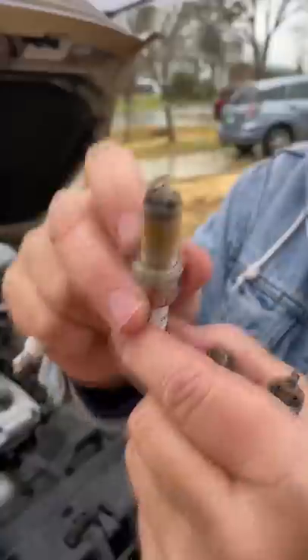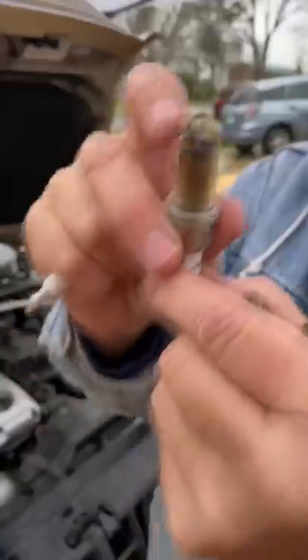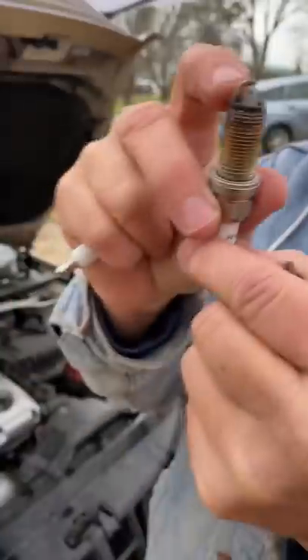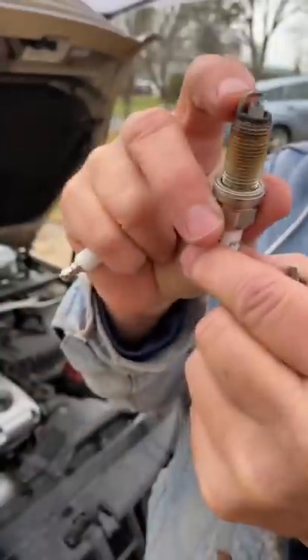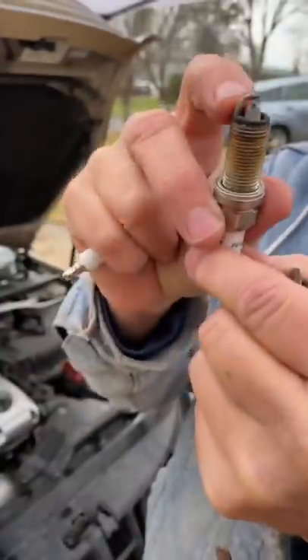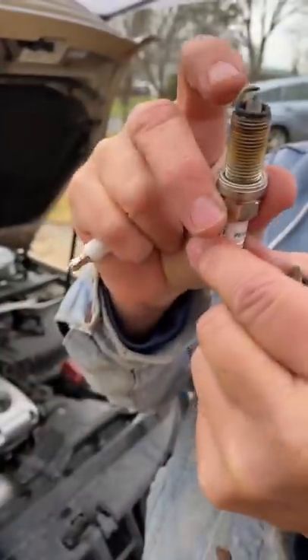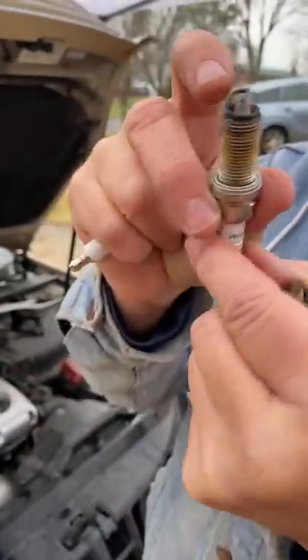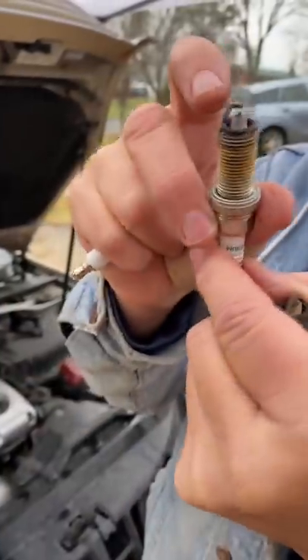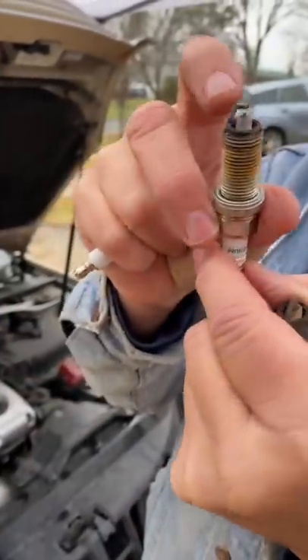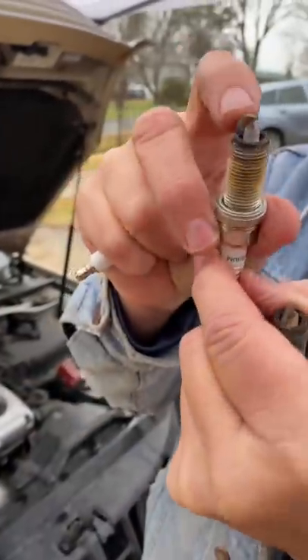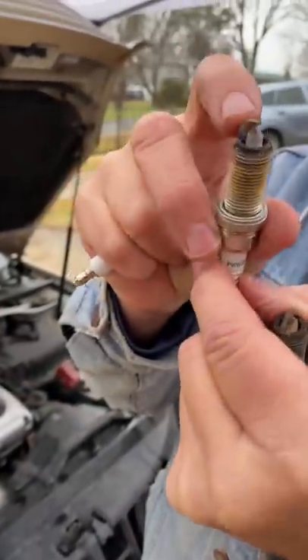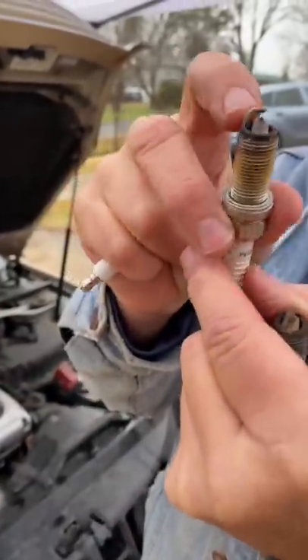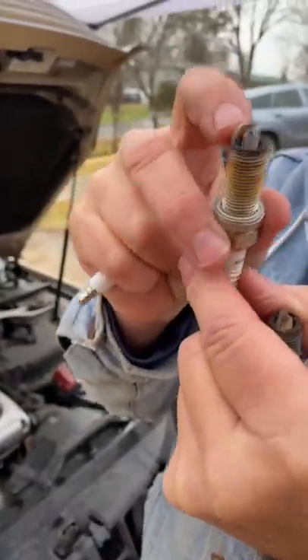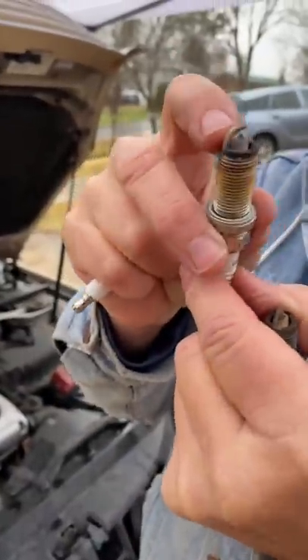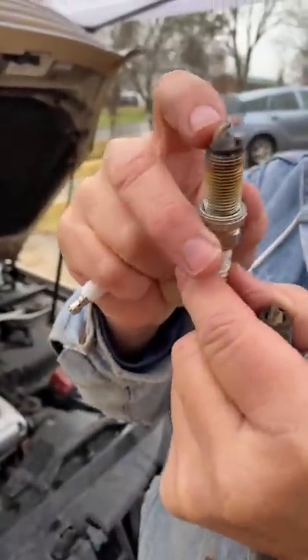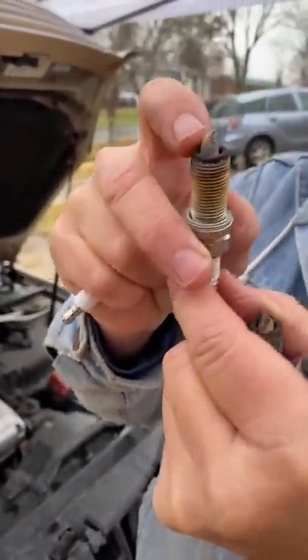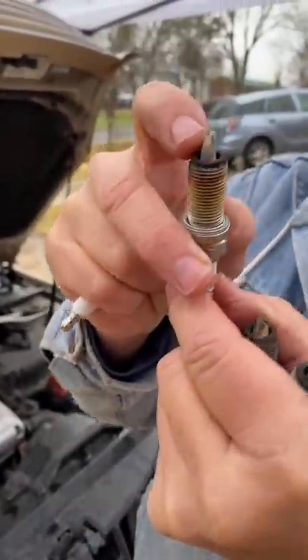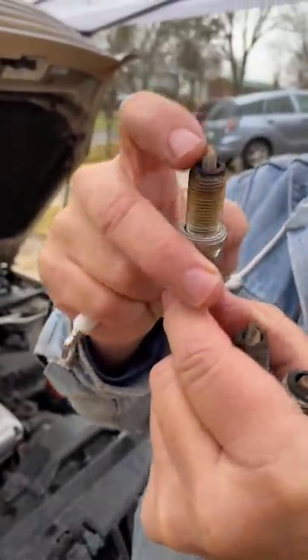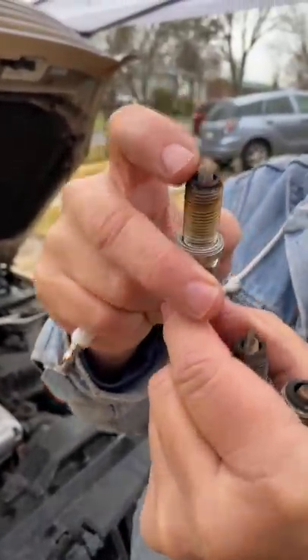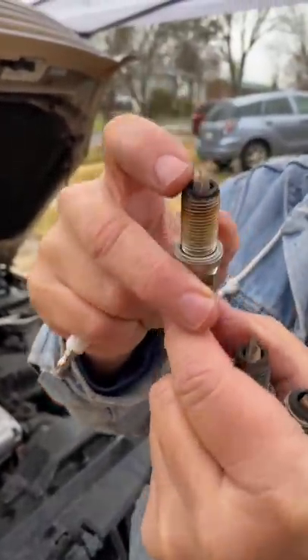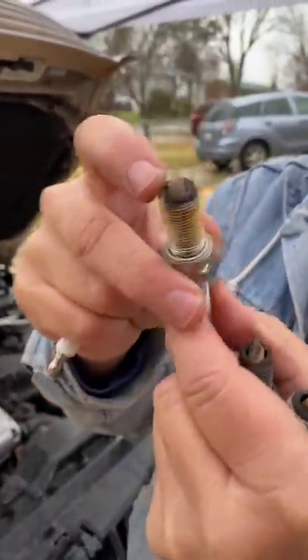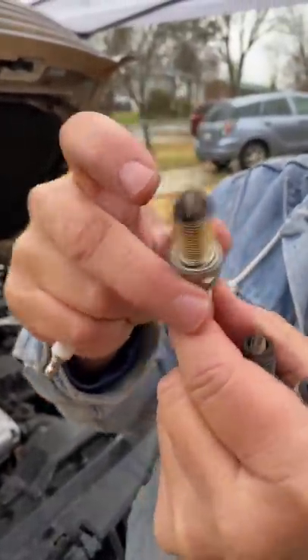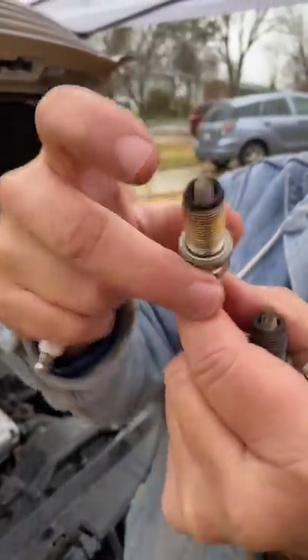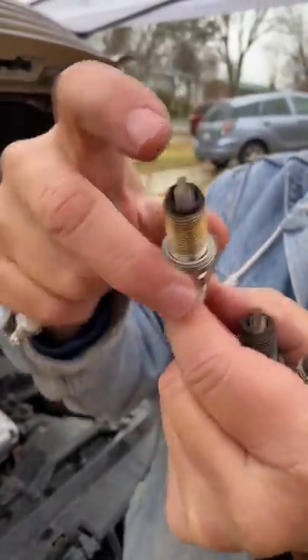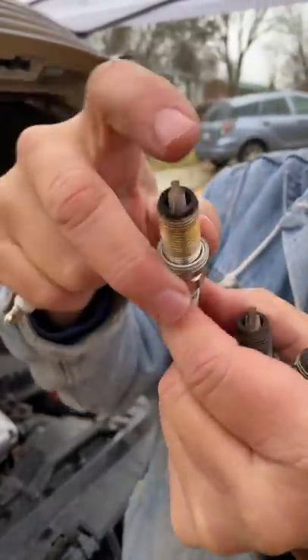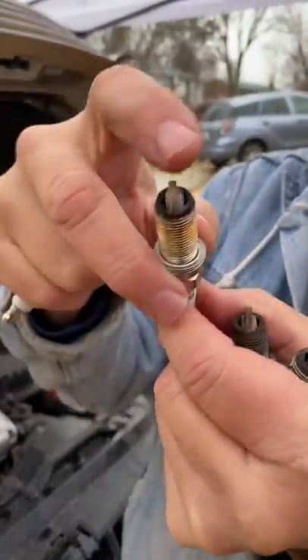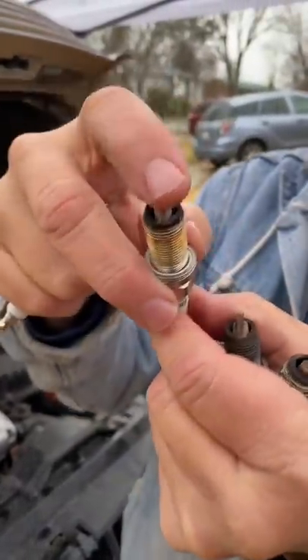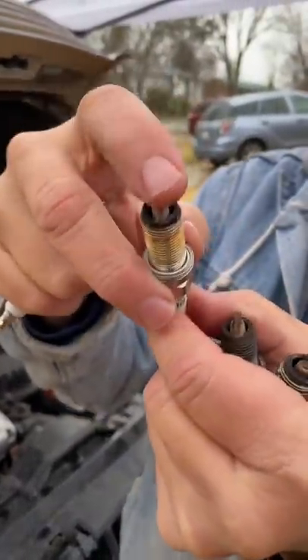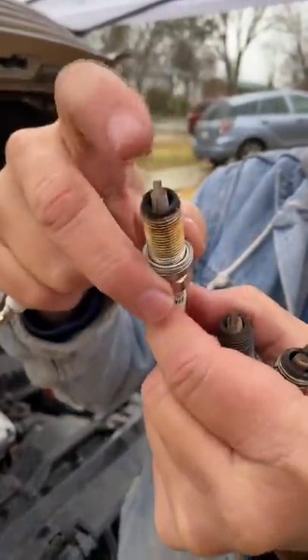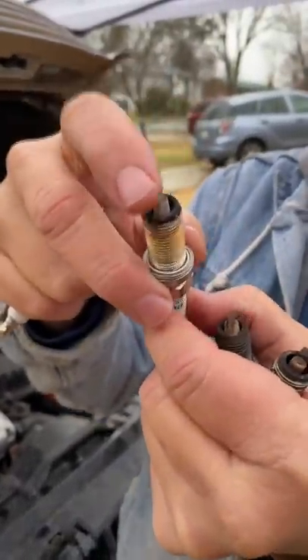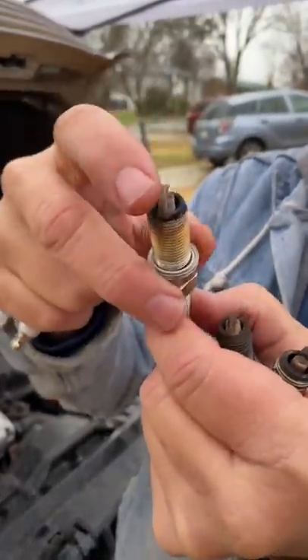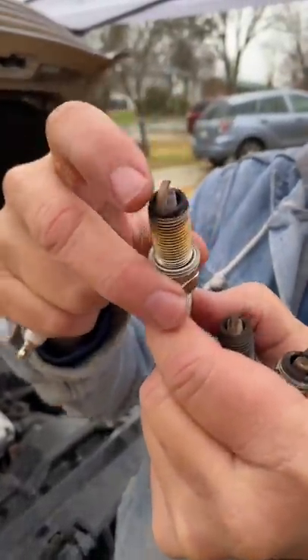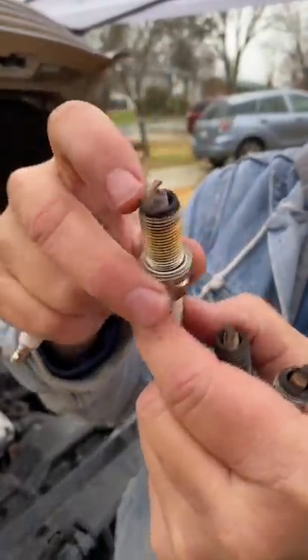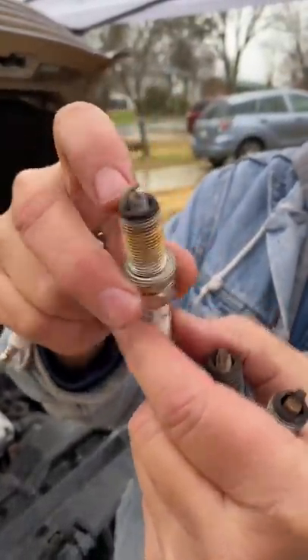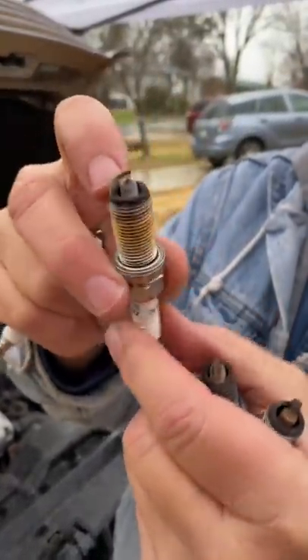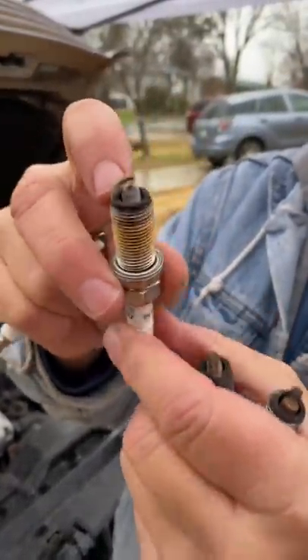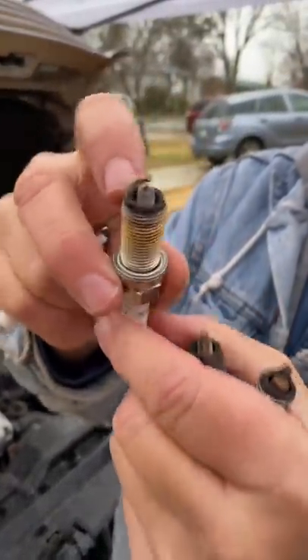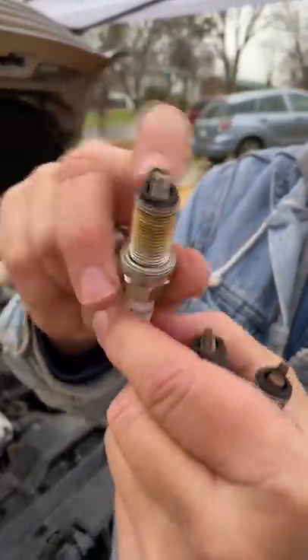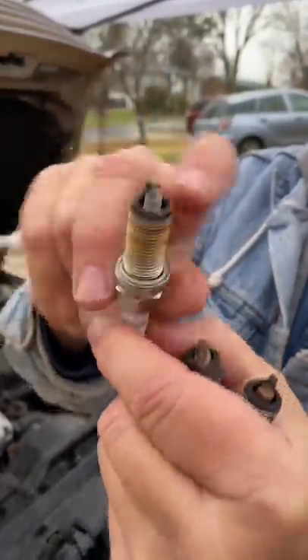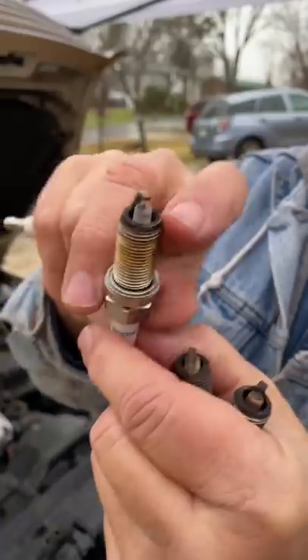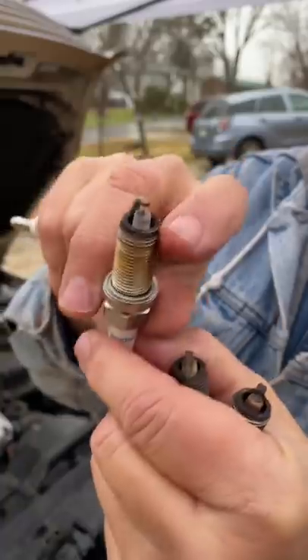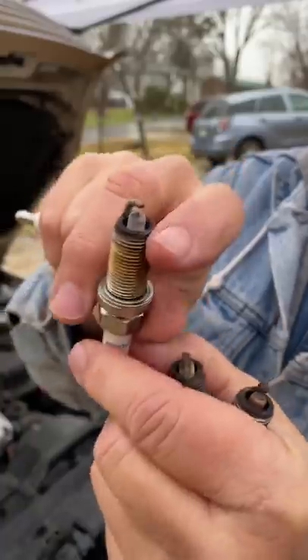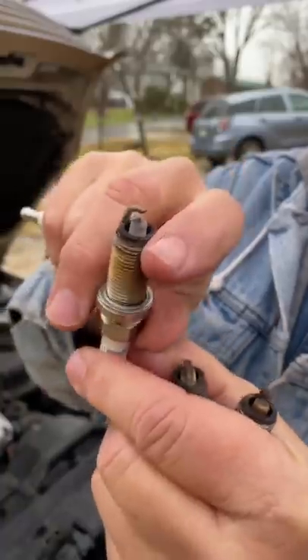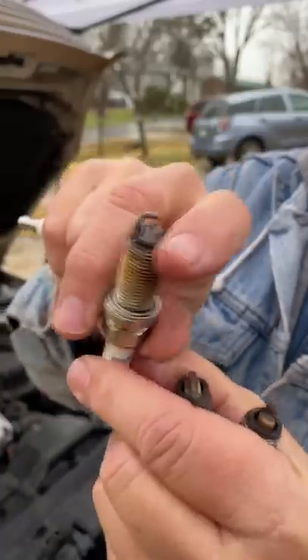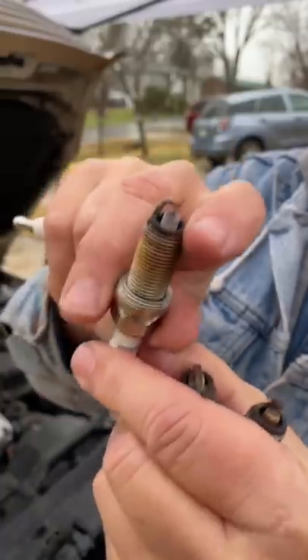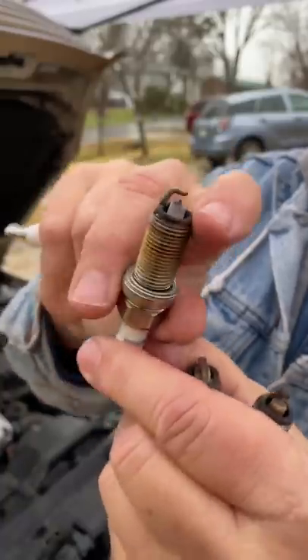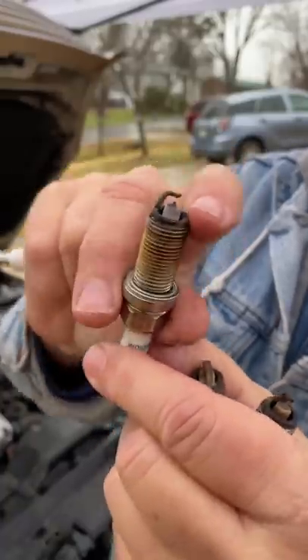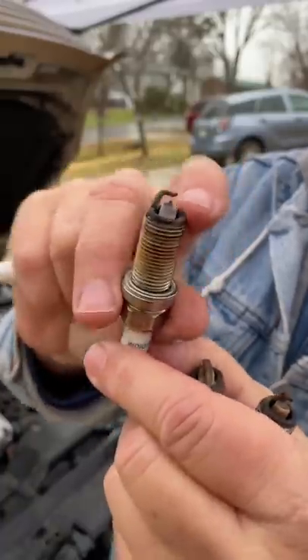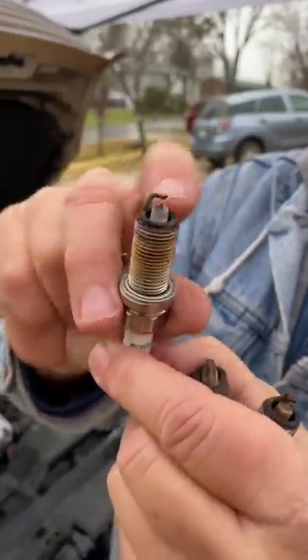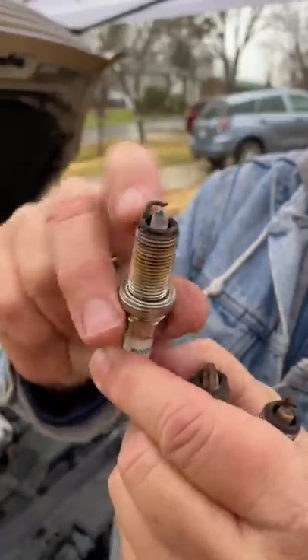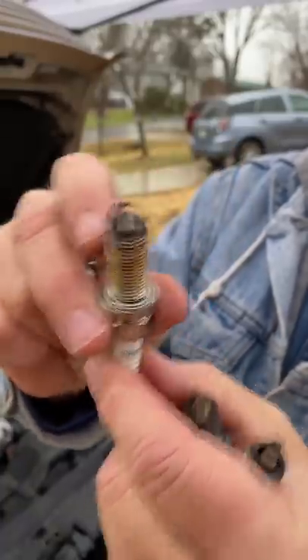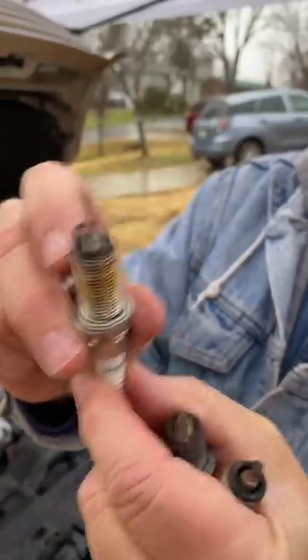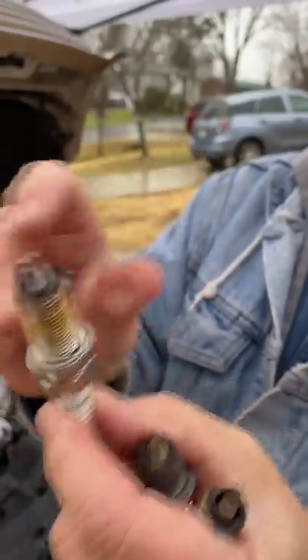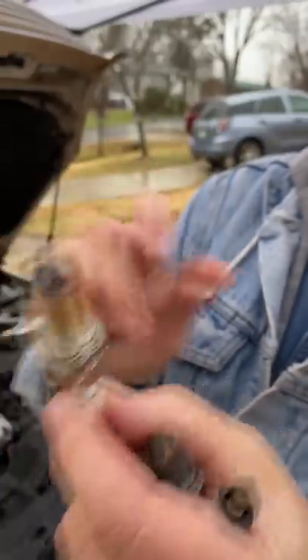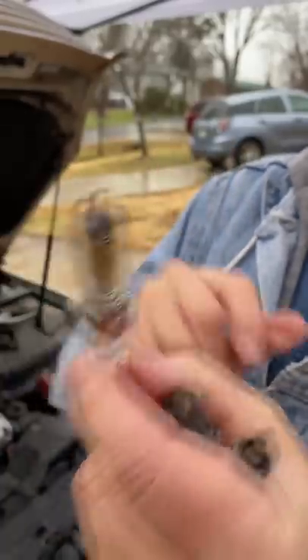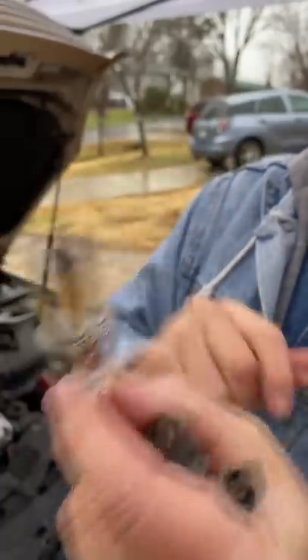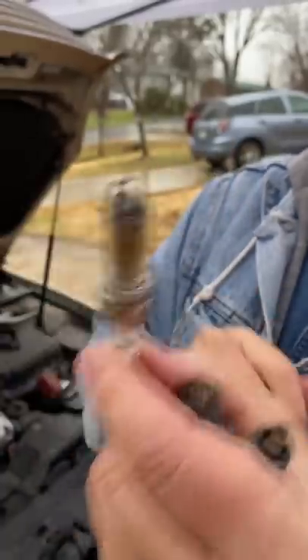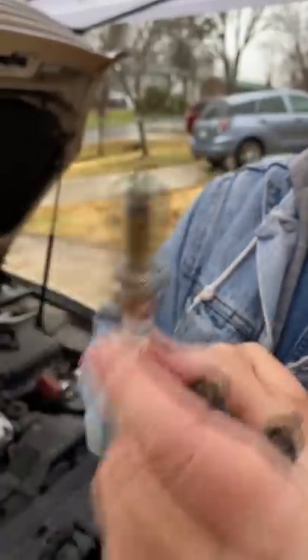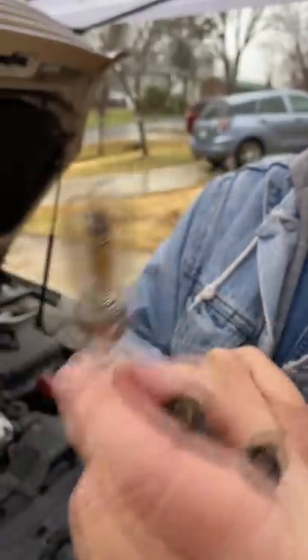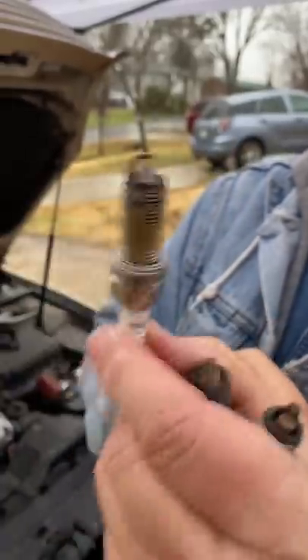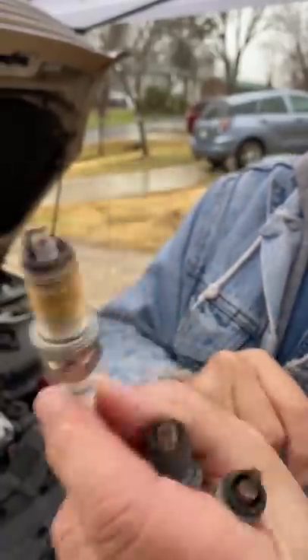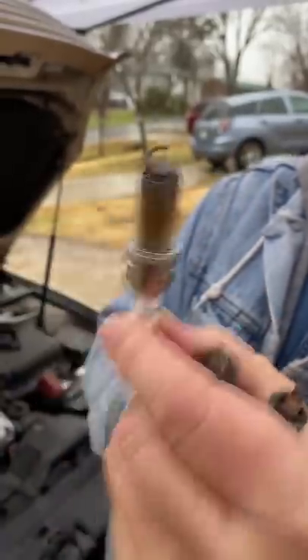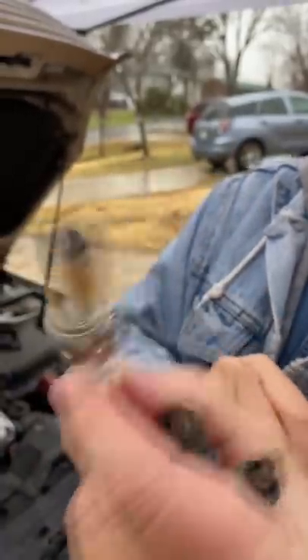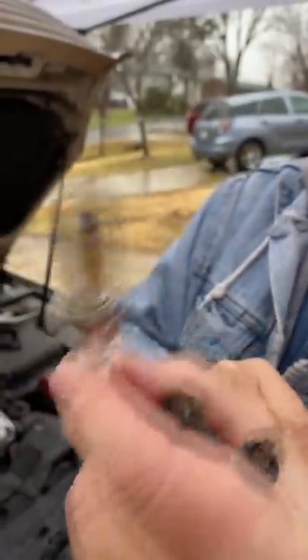Here's a spark plug that was in for 100,000 miles. It's a nice tan color, there's no burnt carbon really — that means your engine's in good shape.